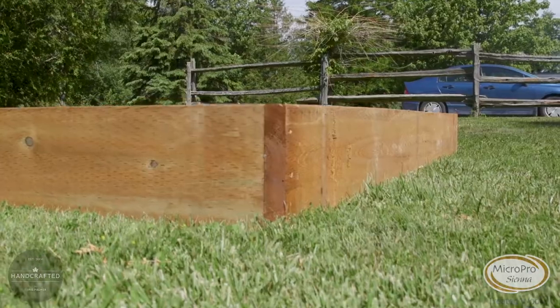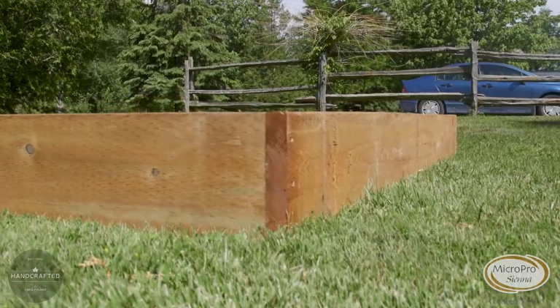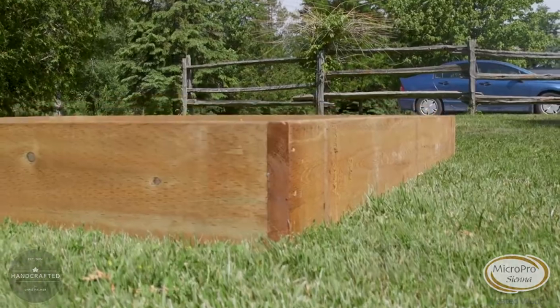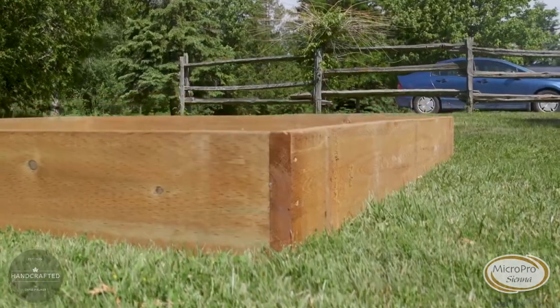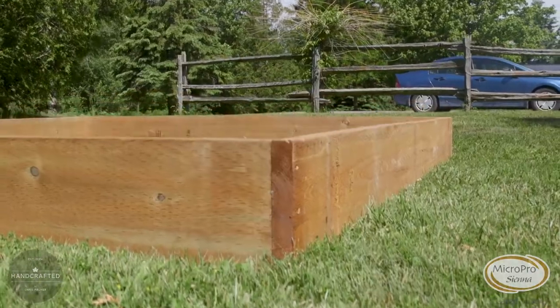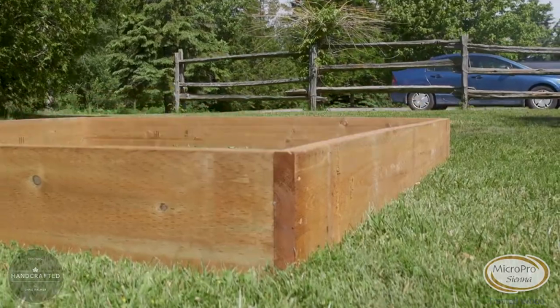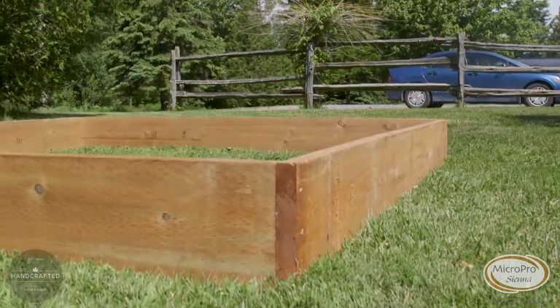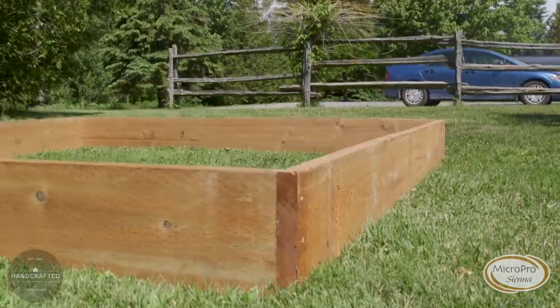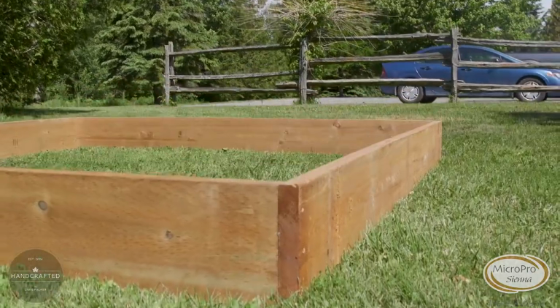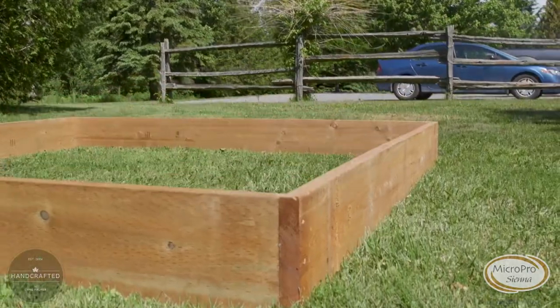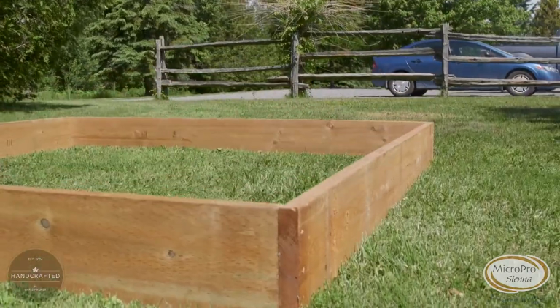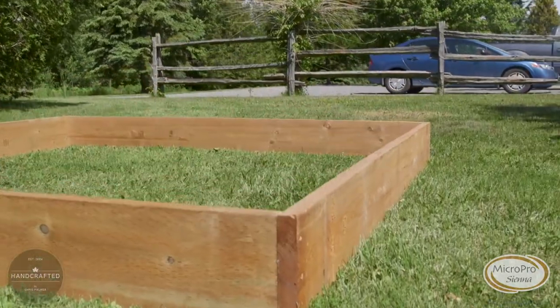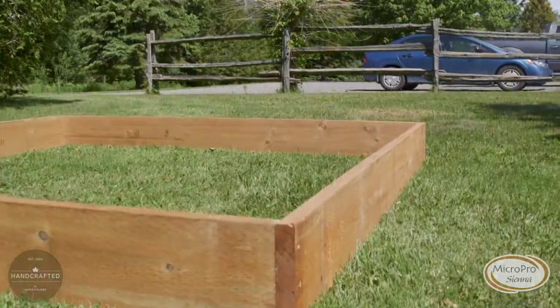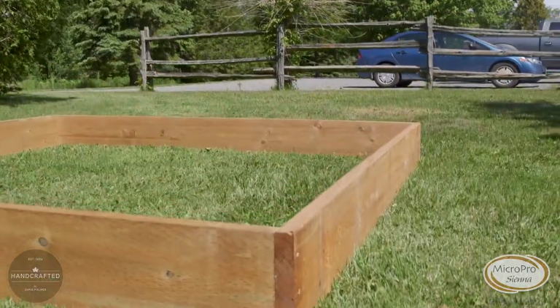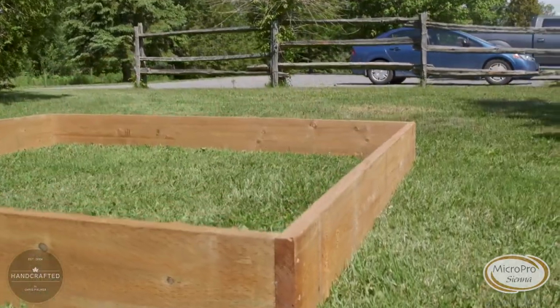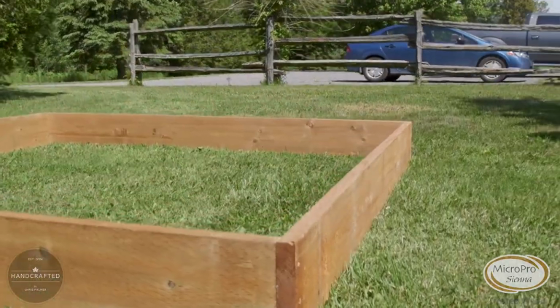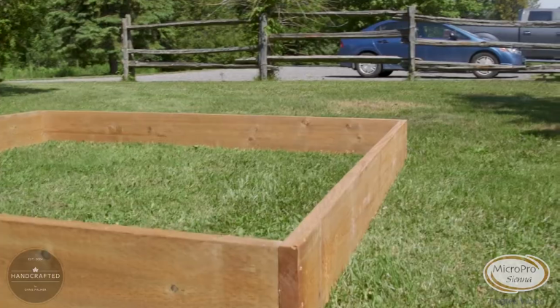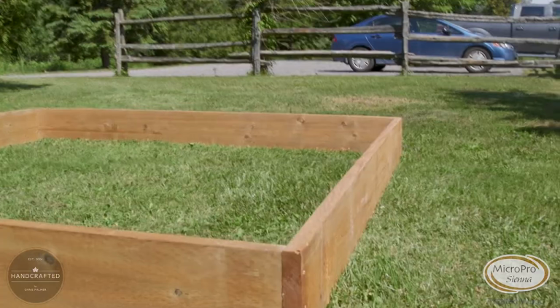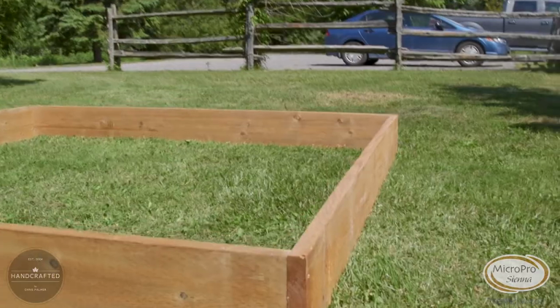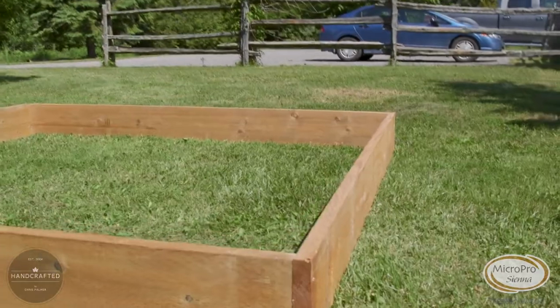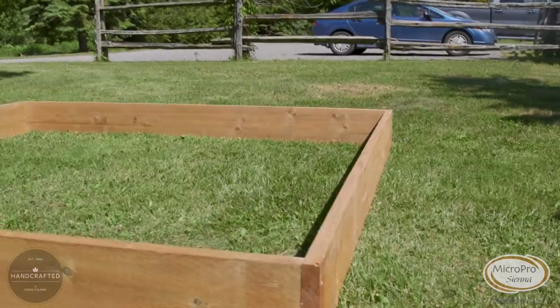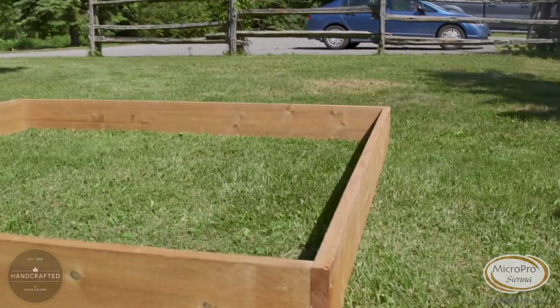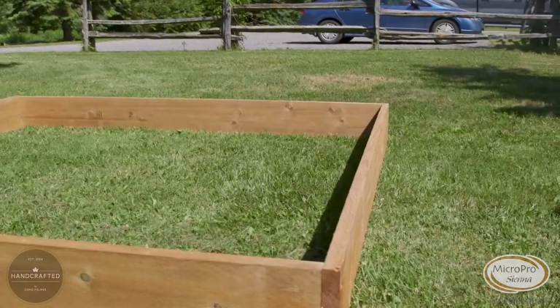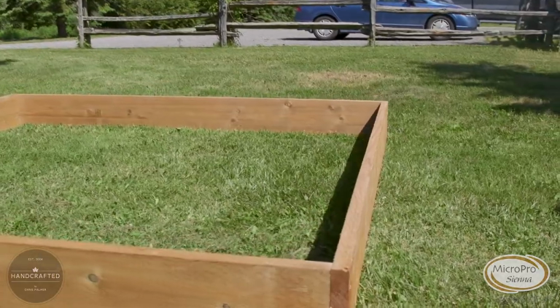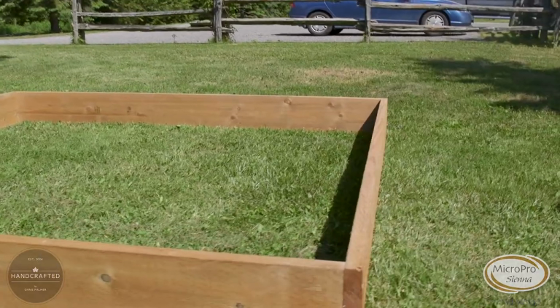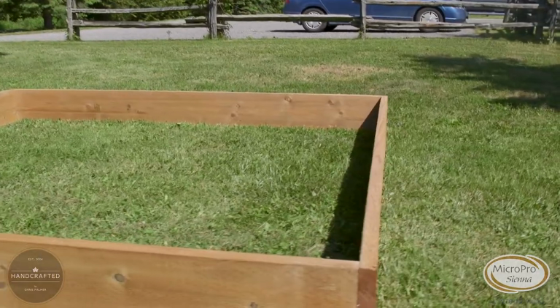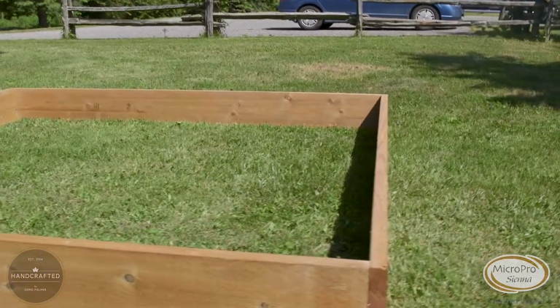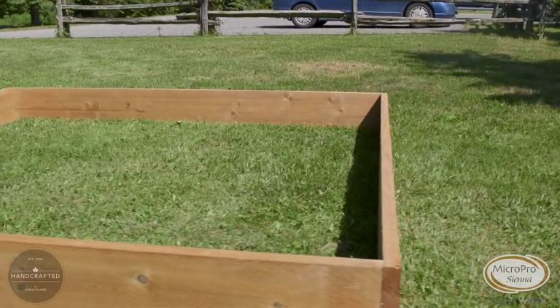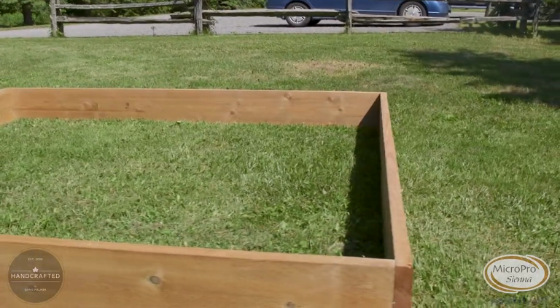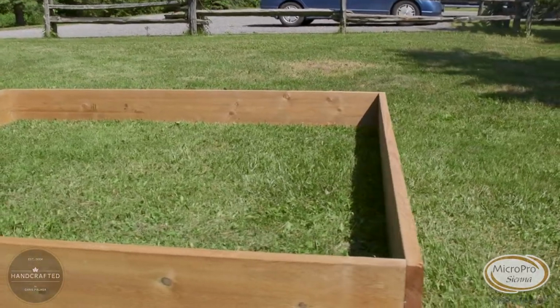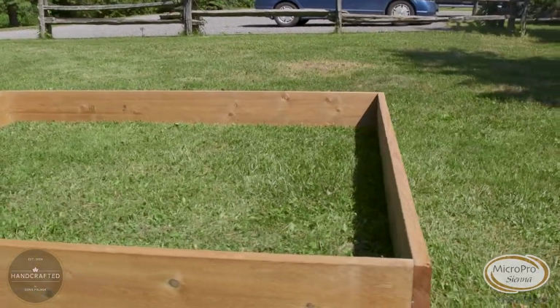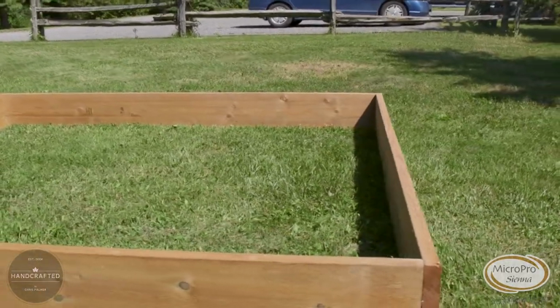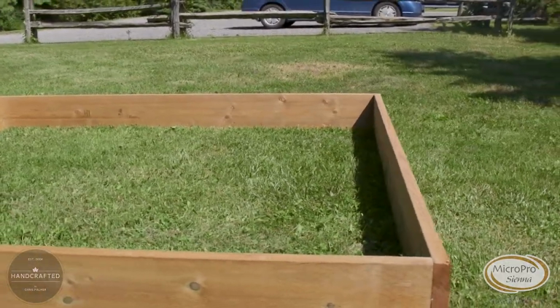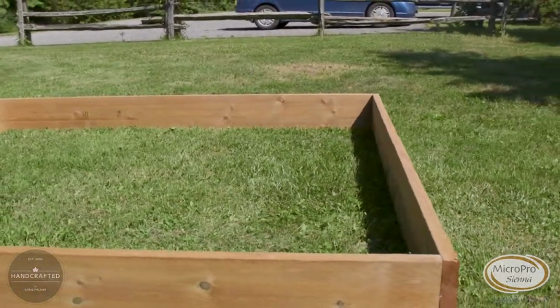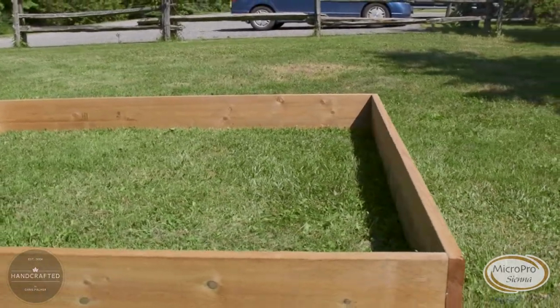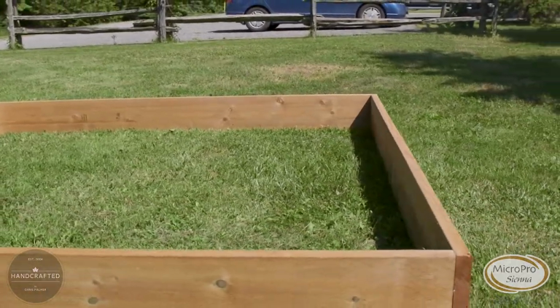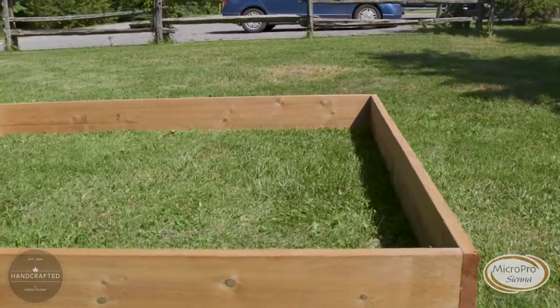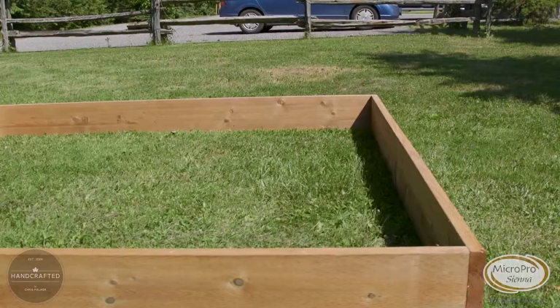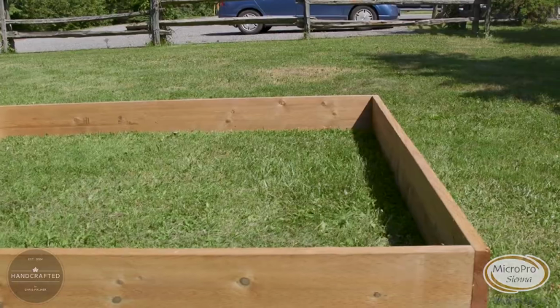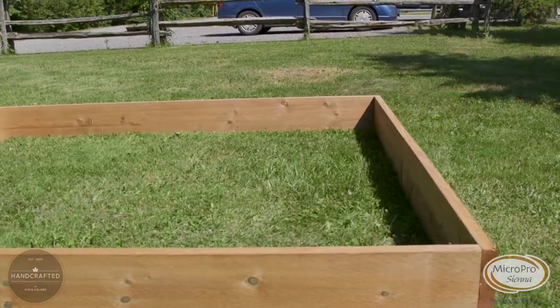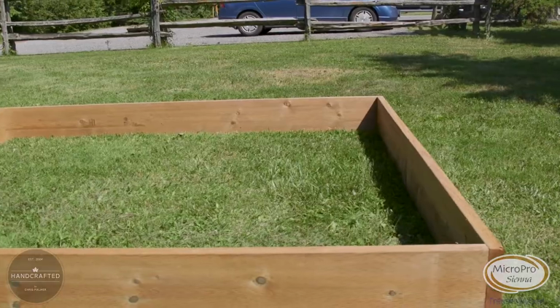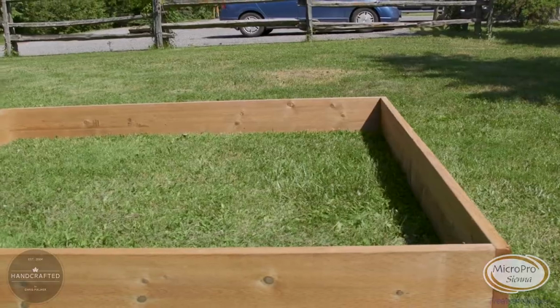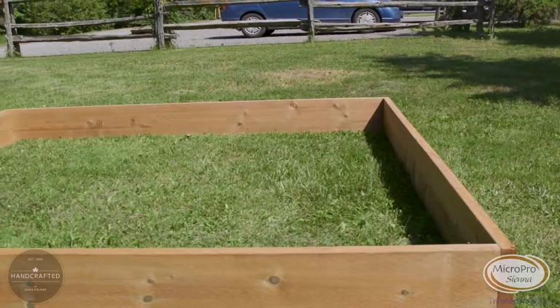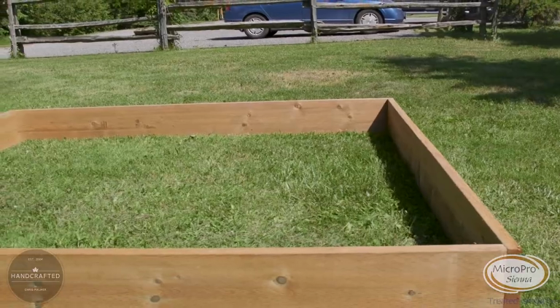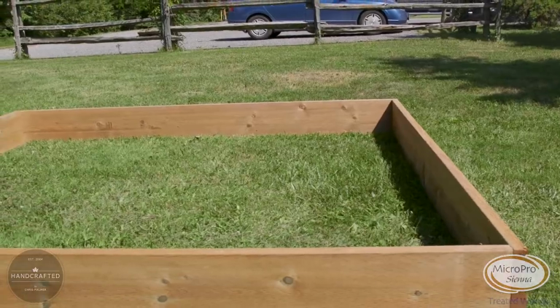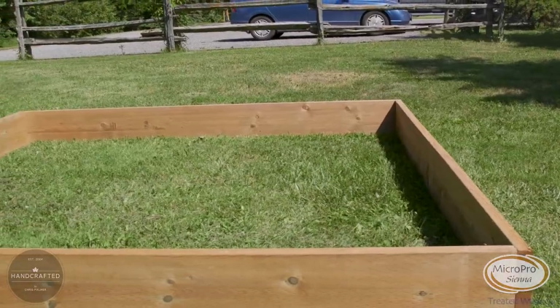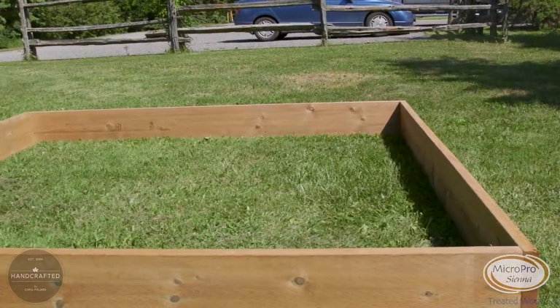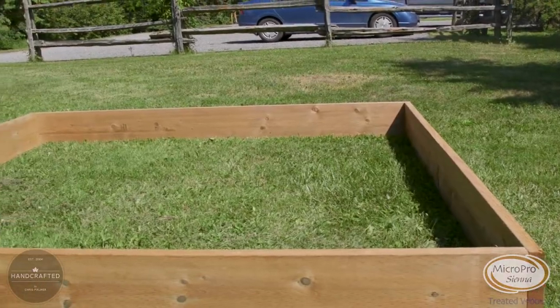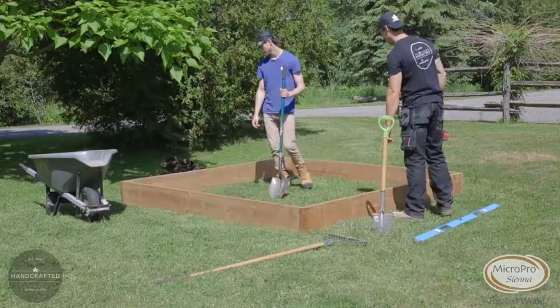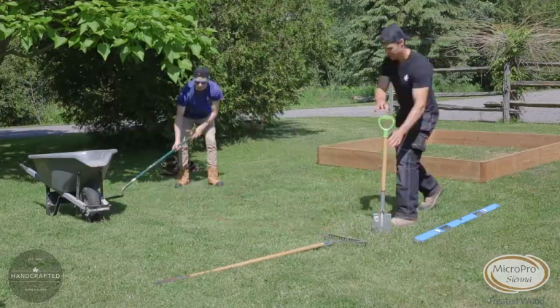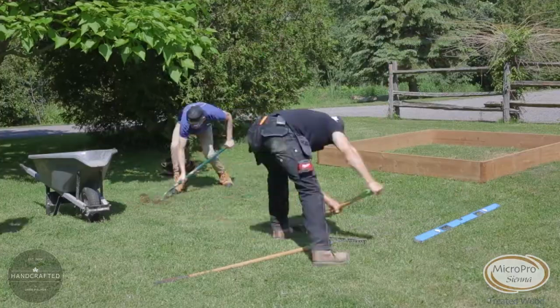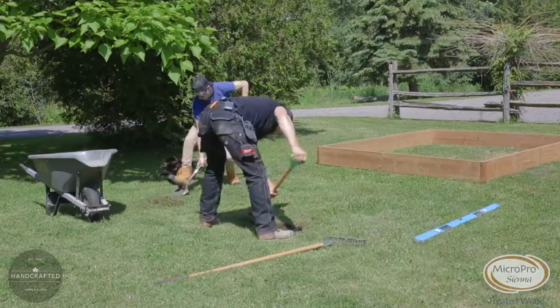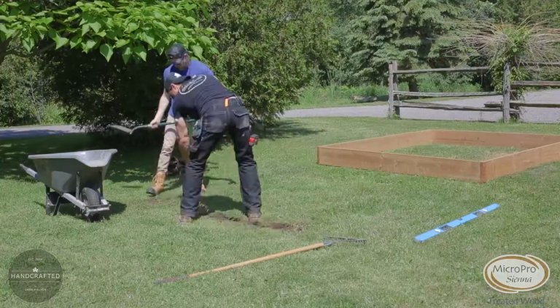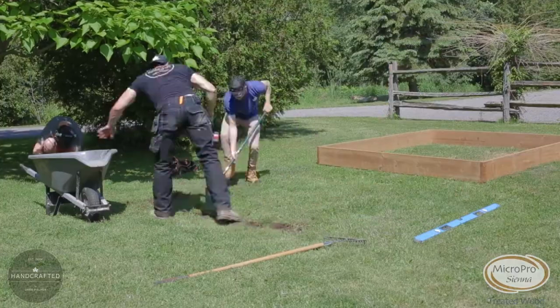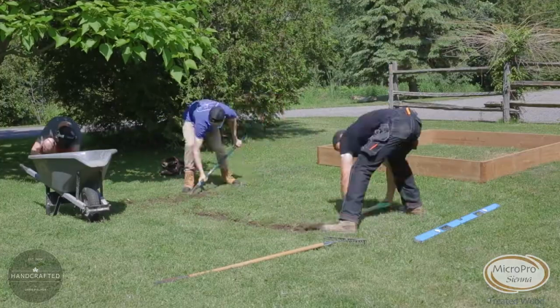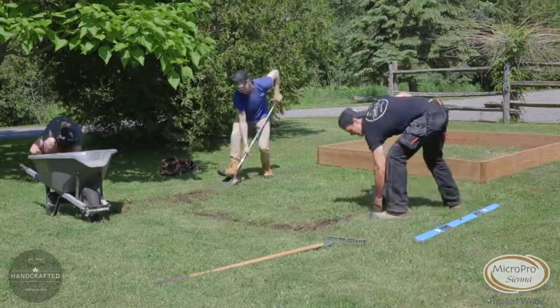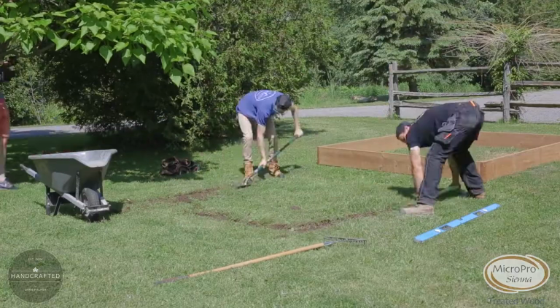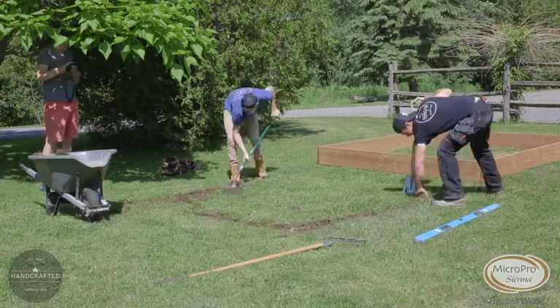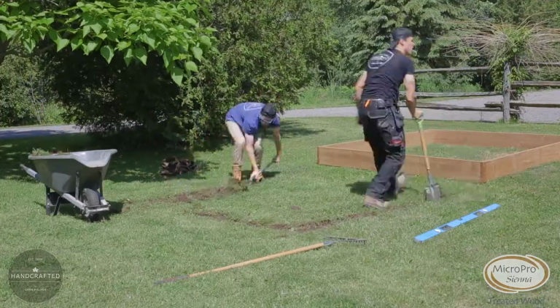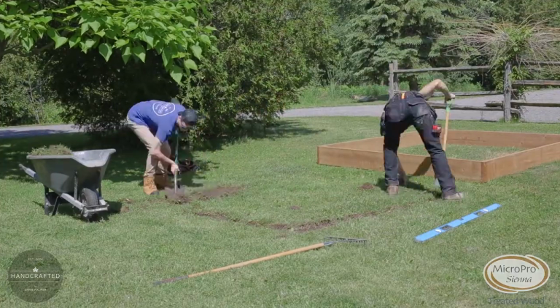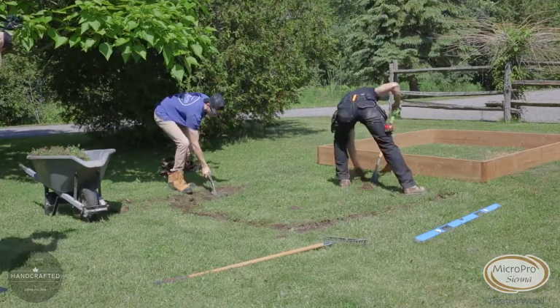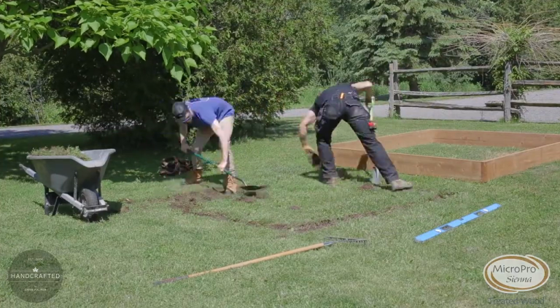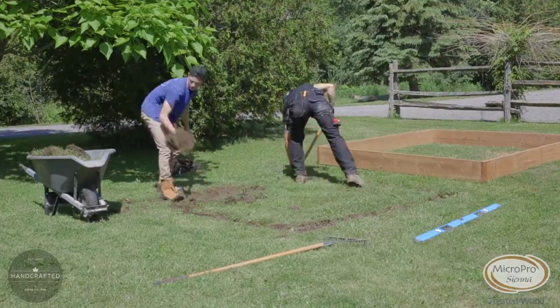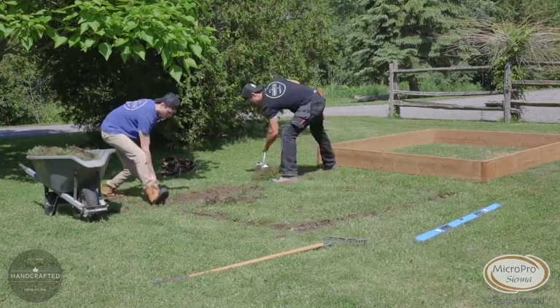We've positioned our box in an area that we feel is pretty level — not too many high points, not too many low points. It makes everything a lot easier when setting your frame into the ground.